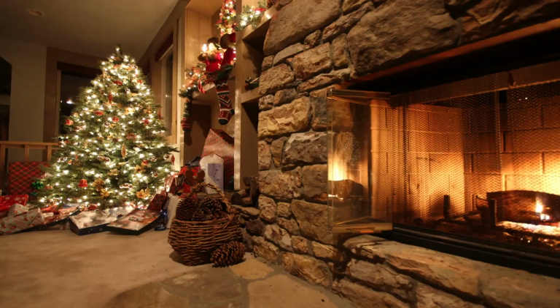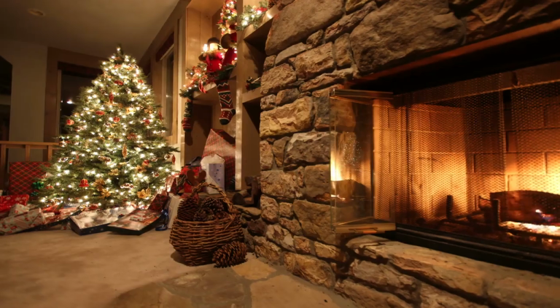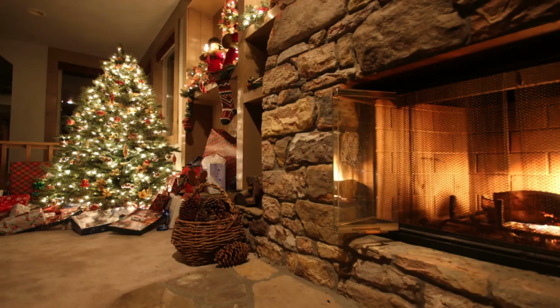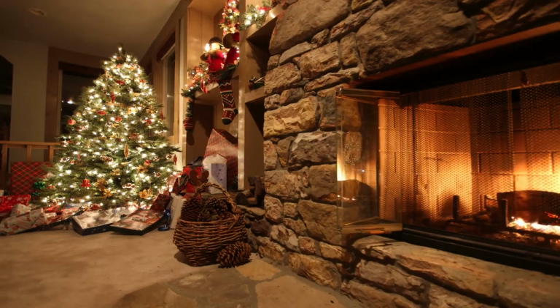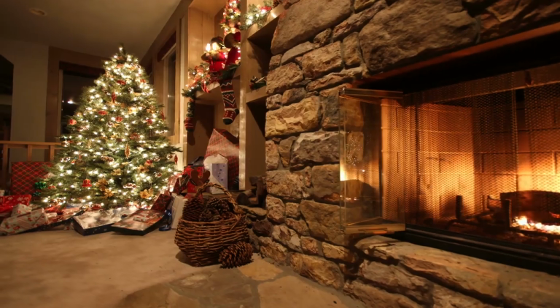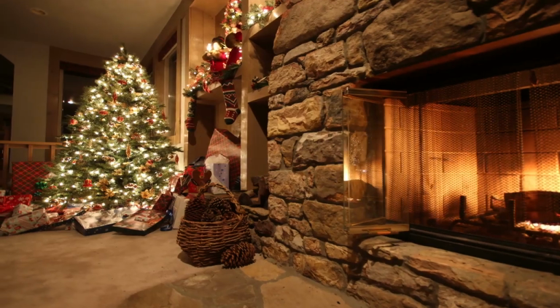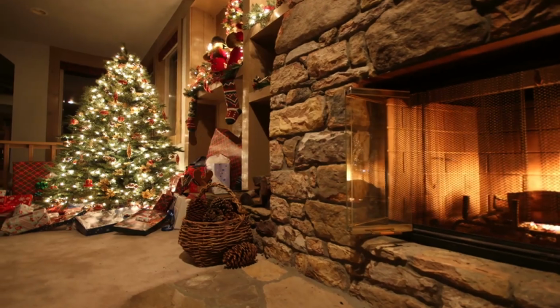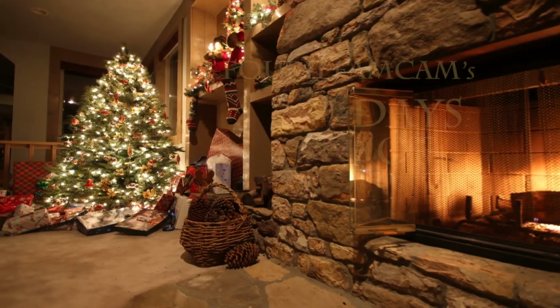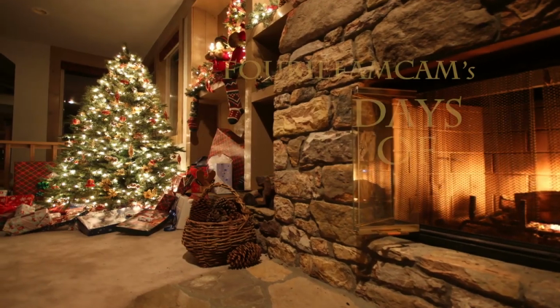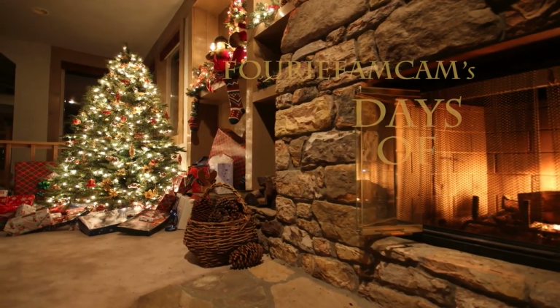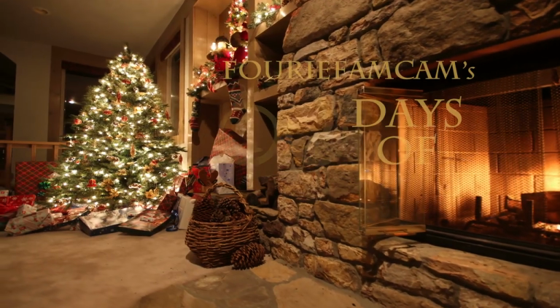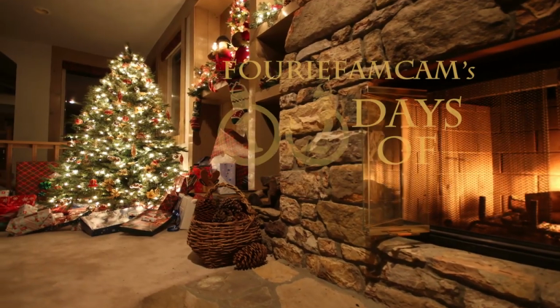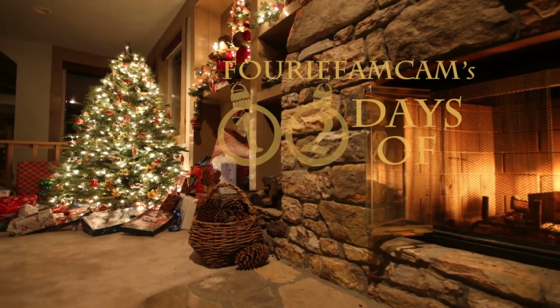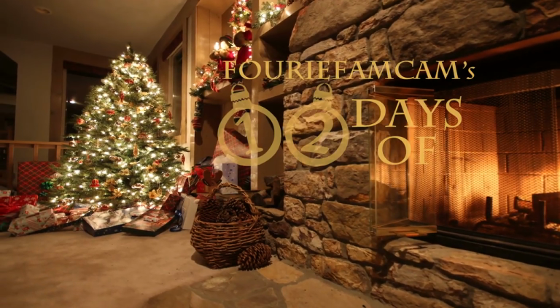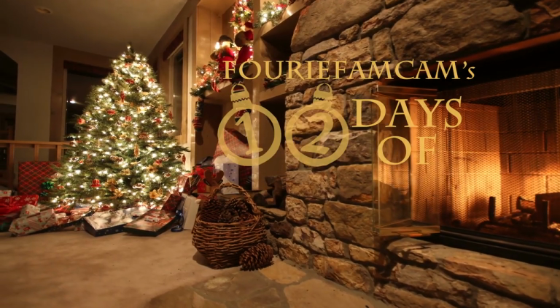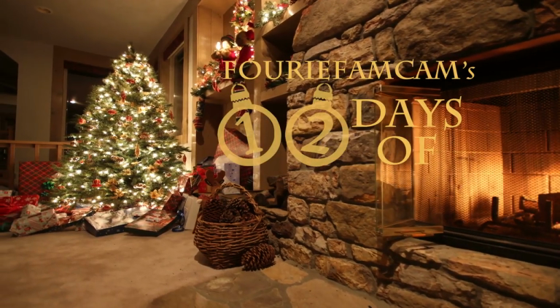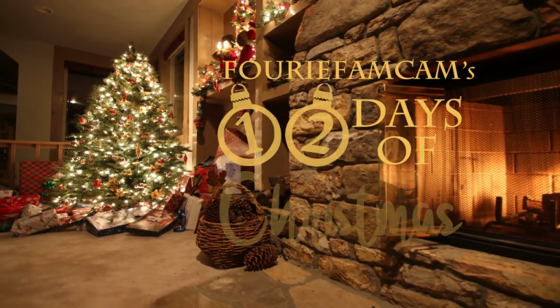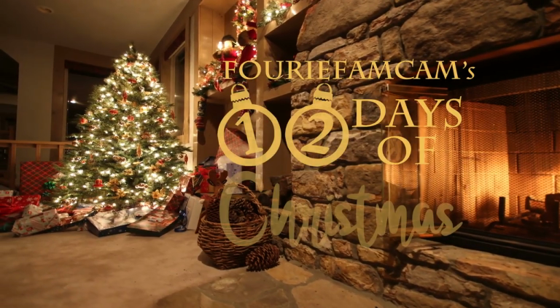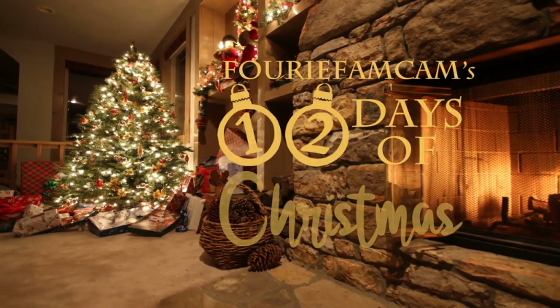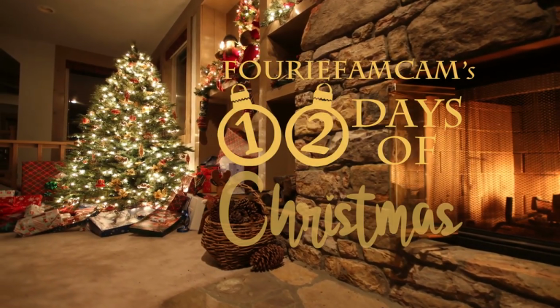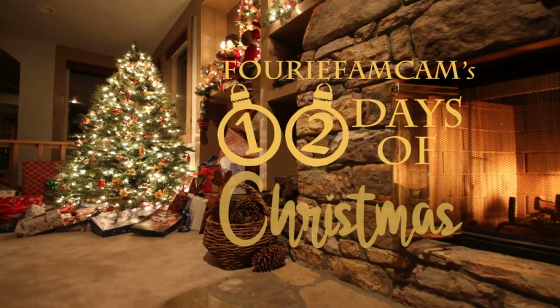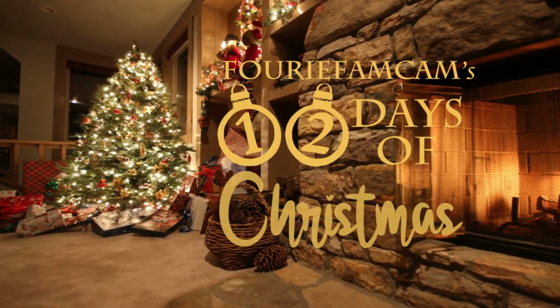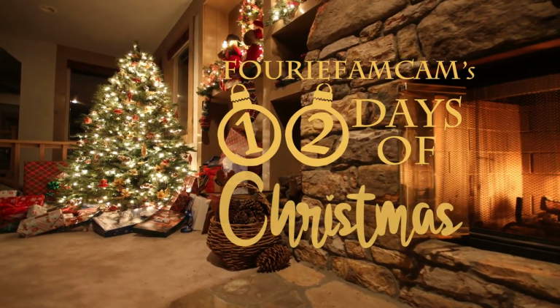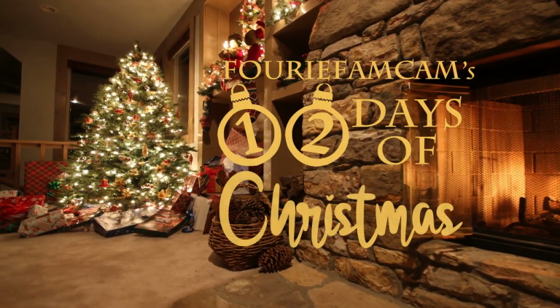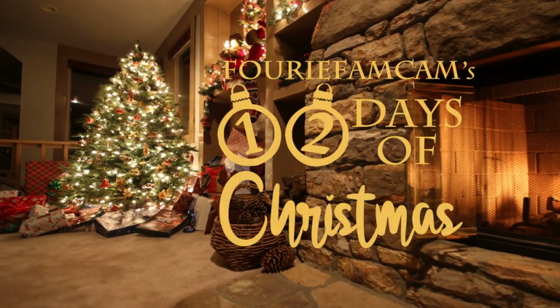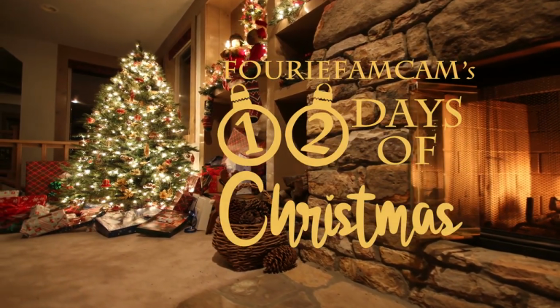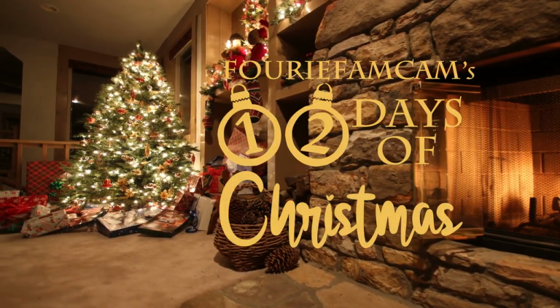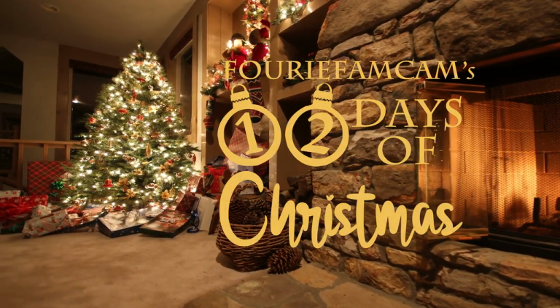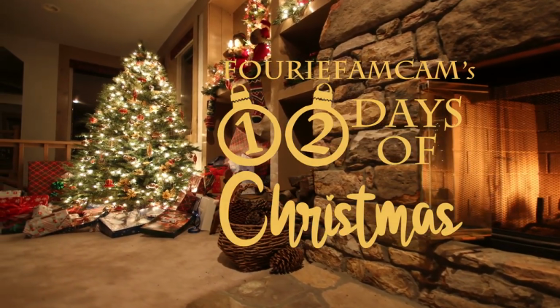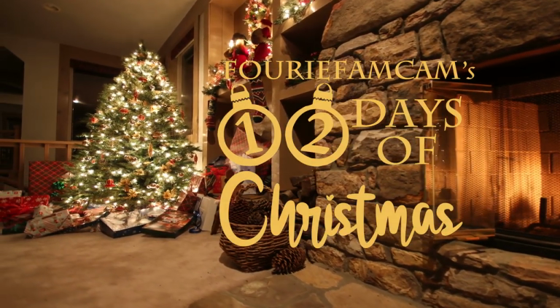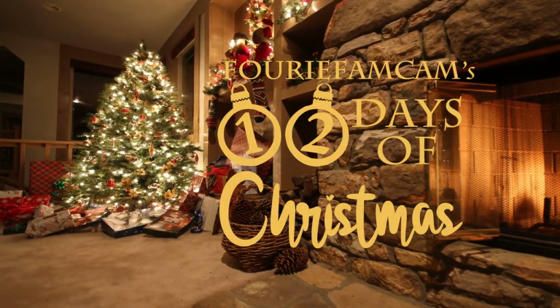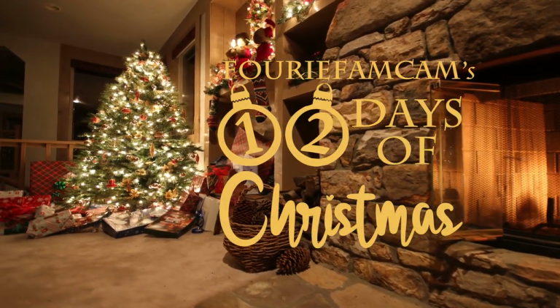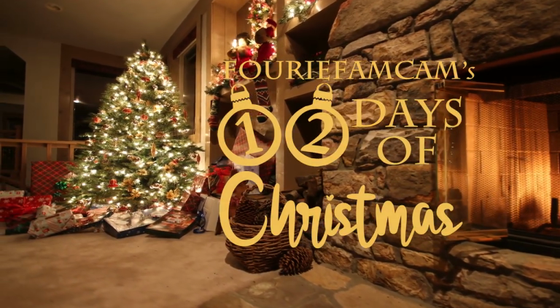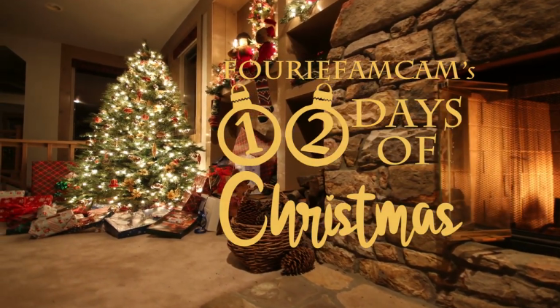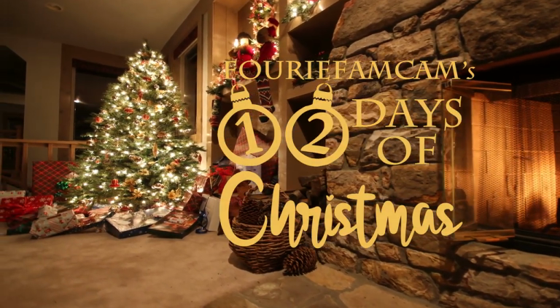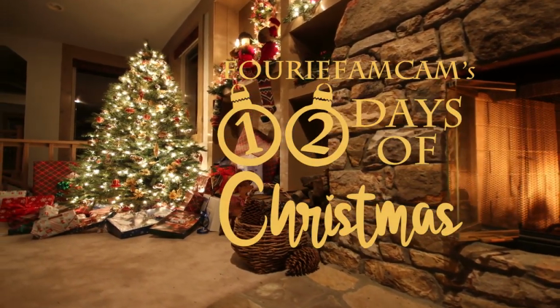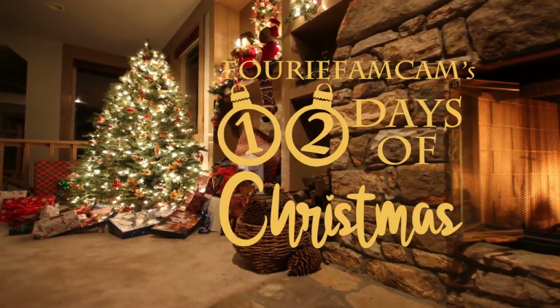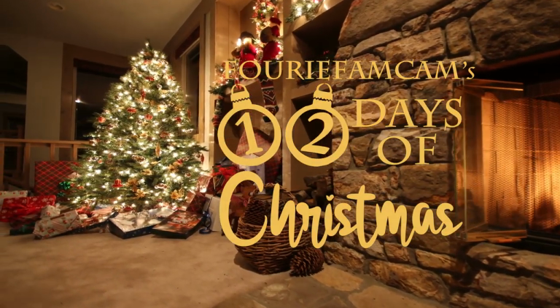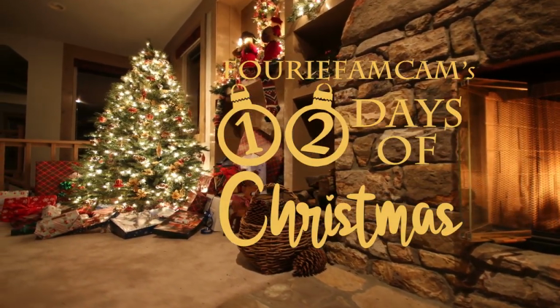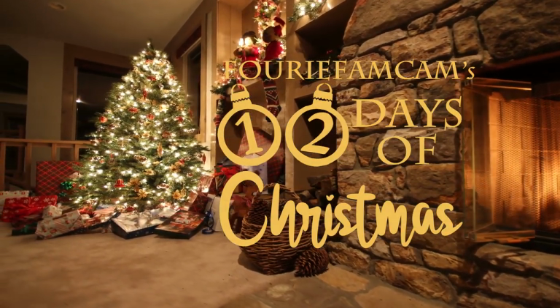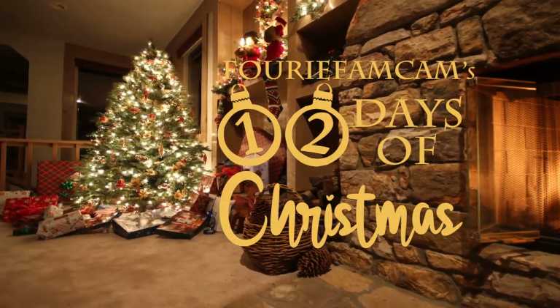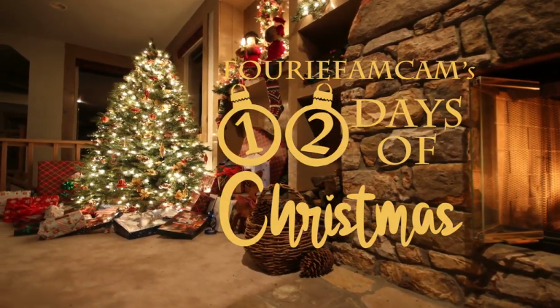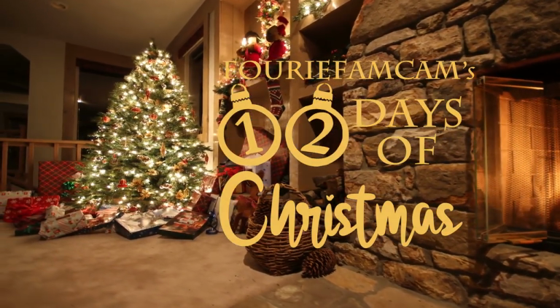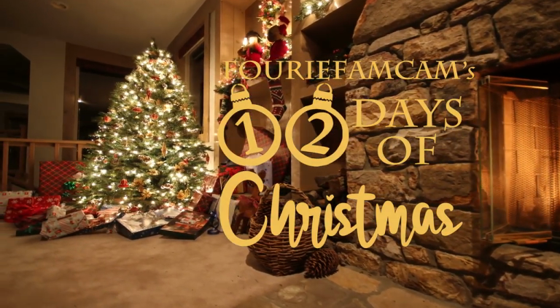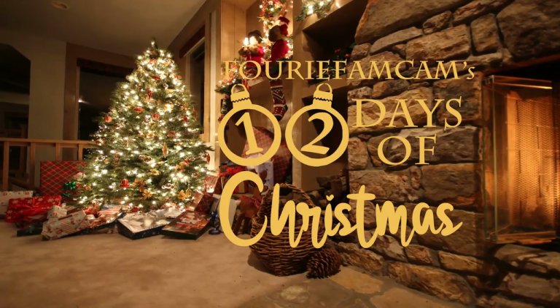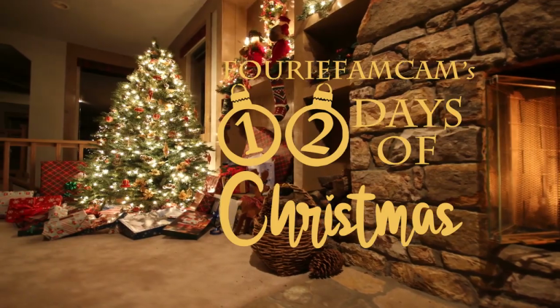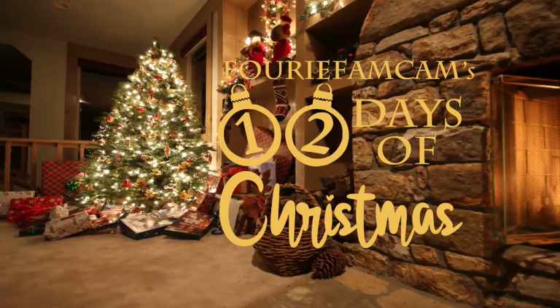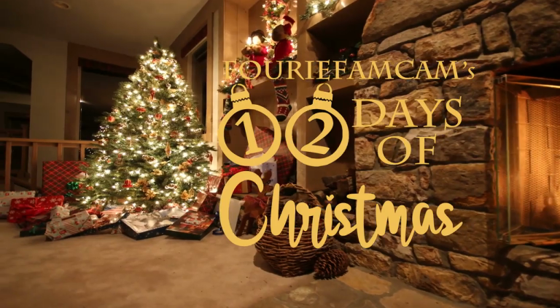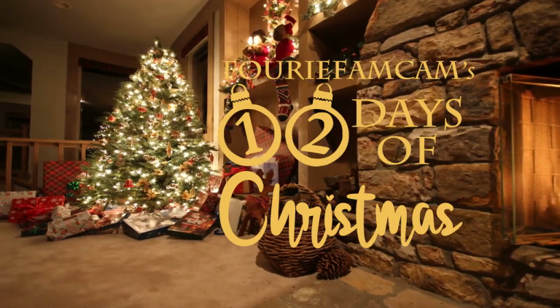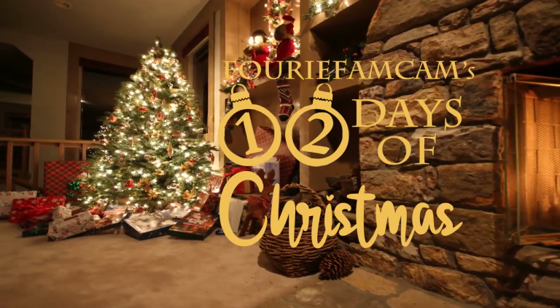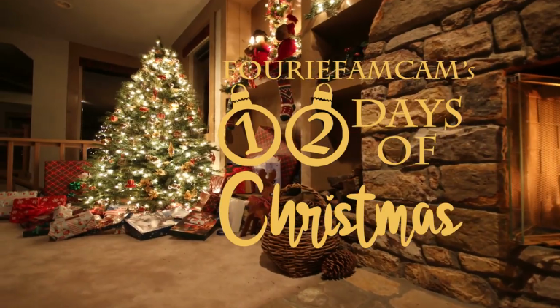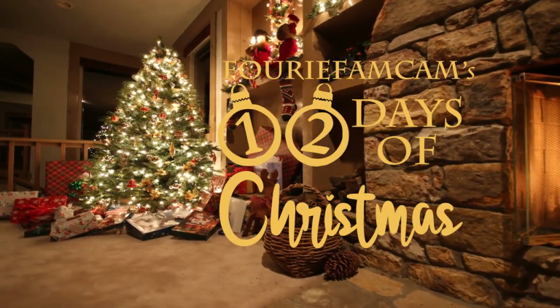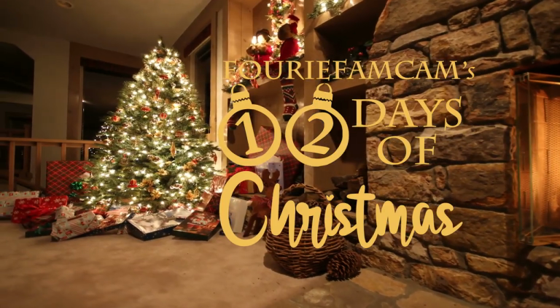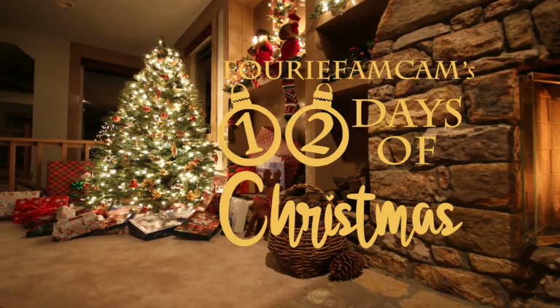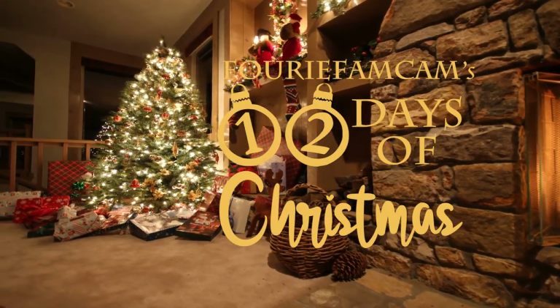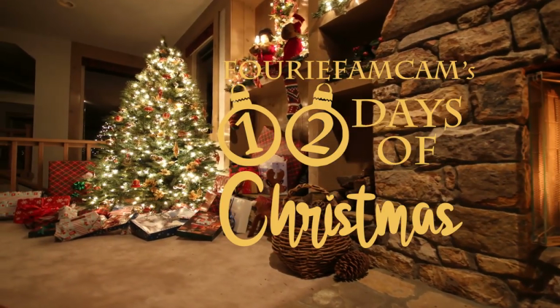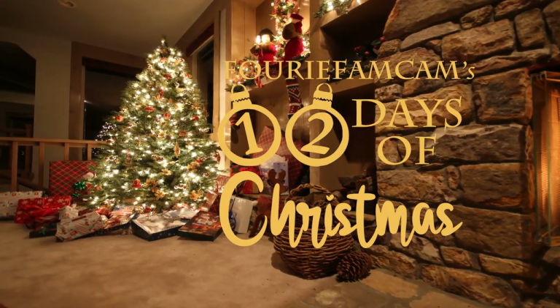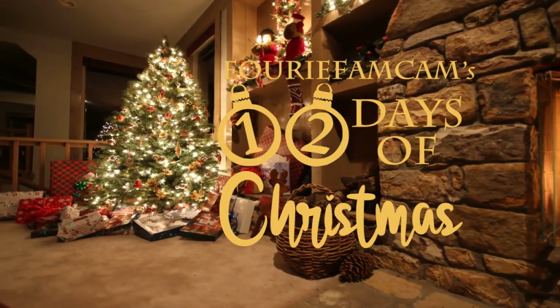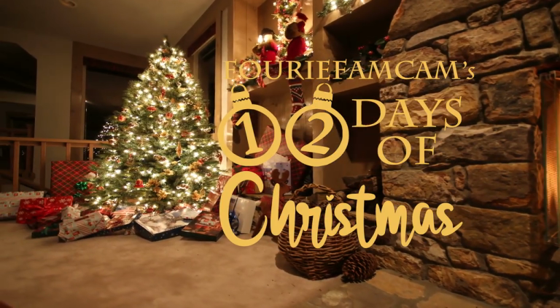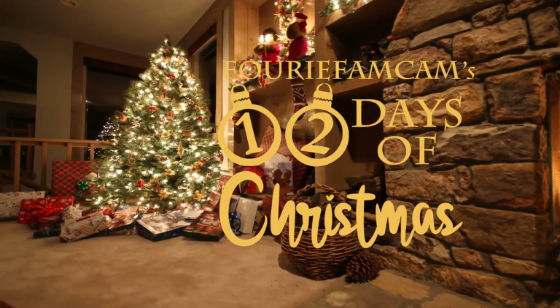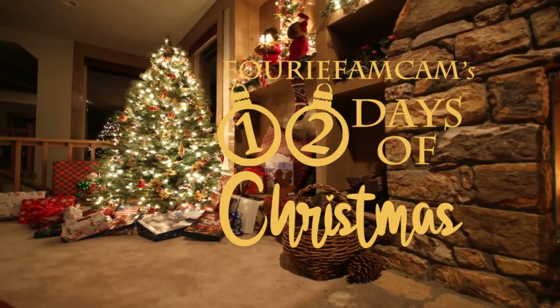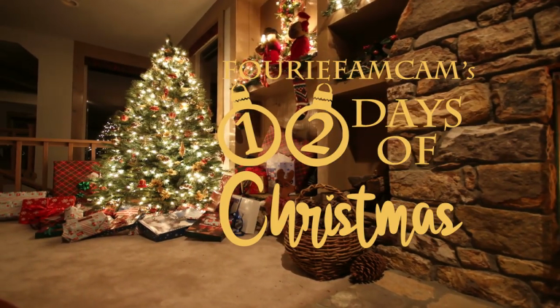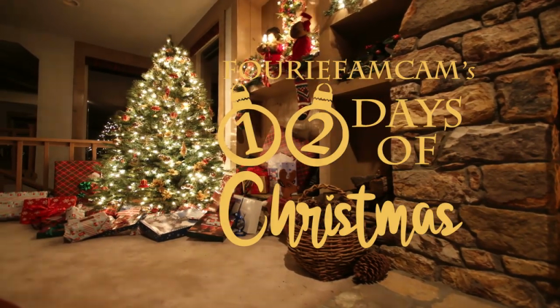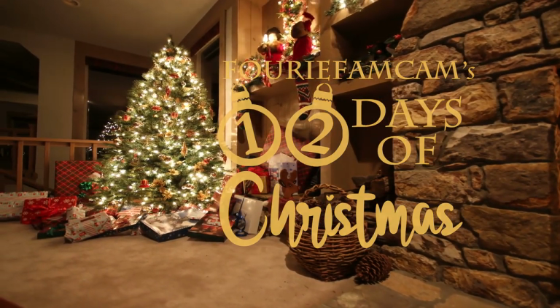Christmas tree, your Christmas tree, the leaves are so unchanging.